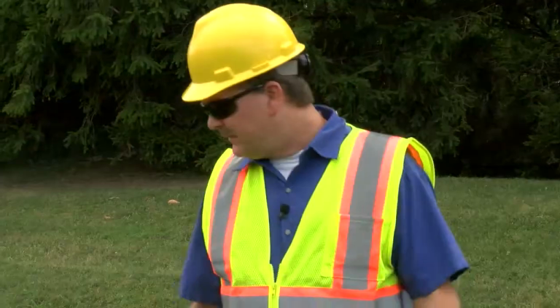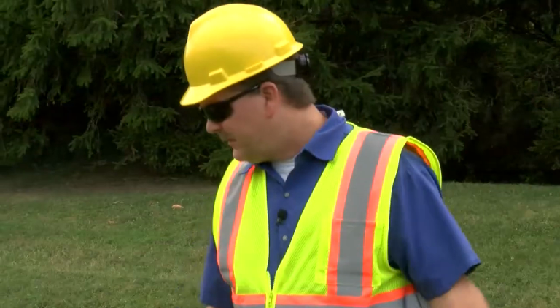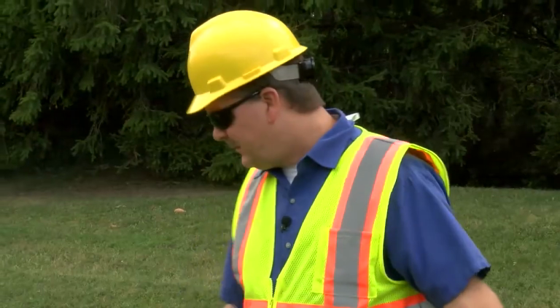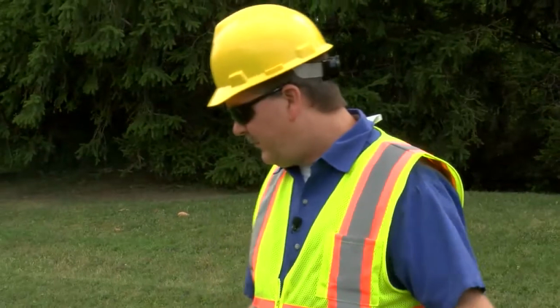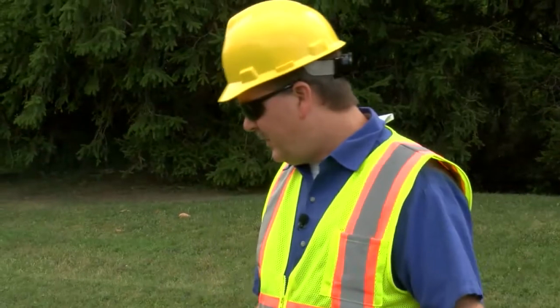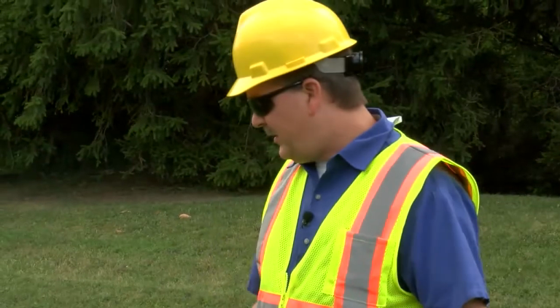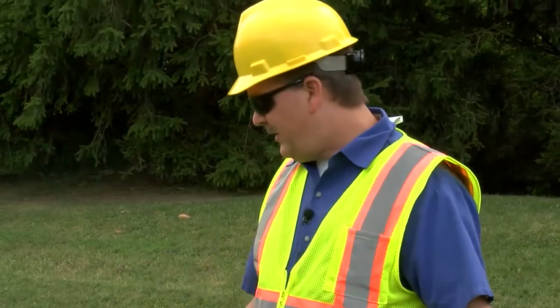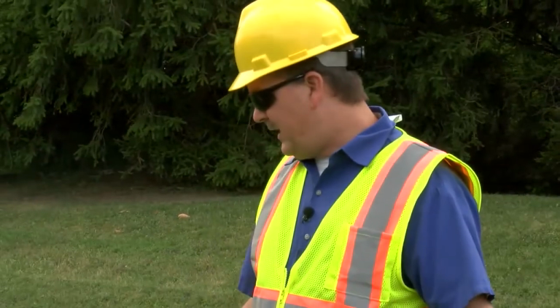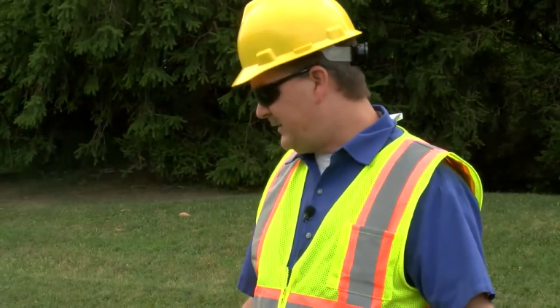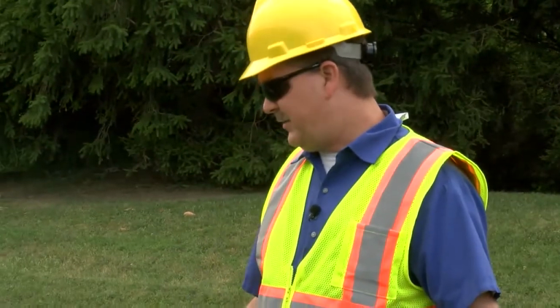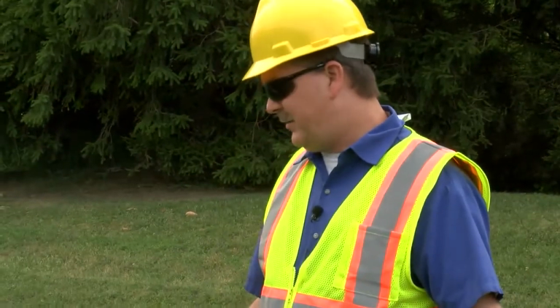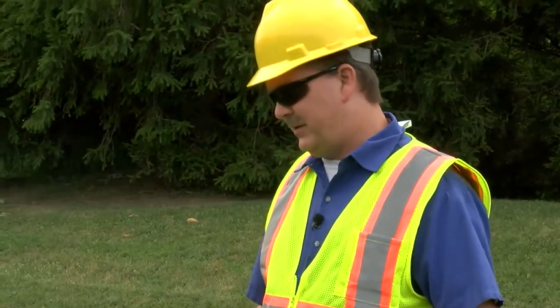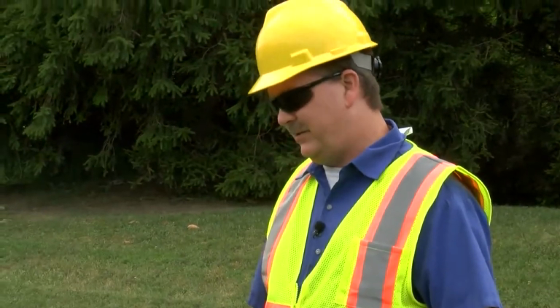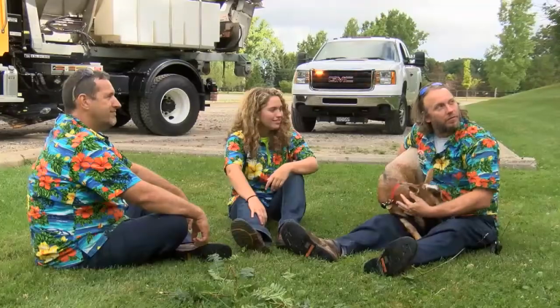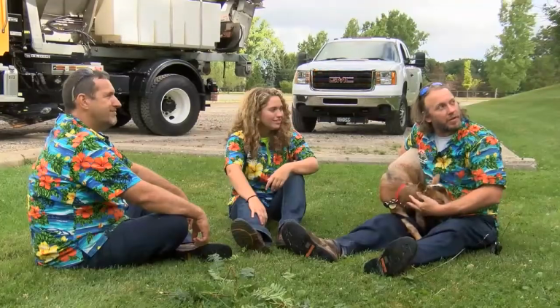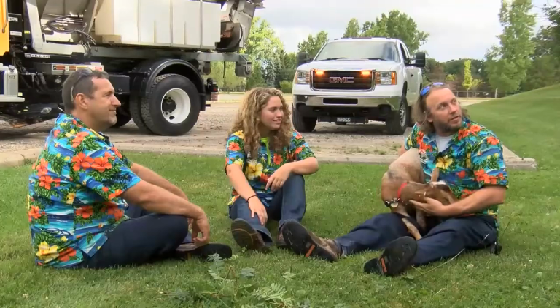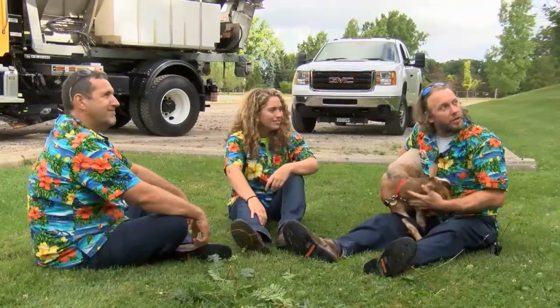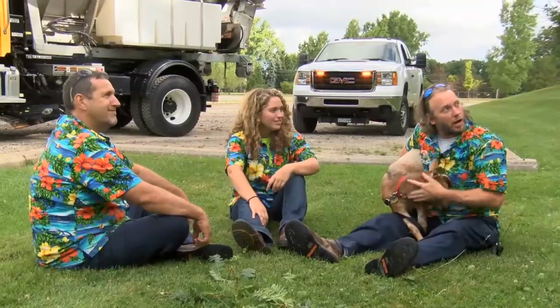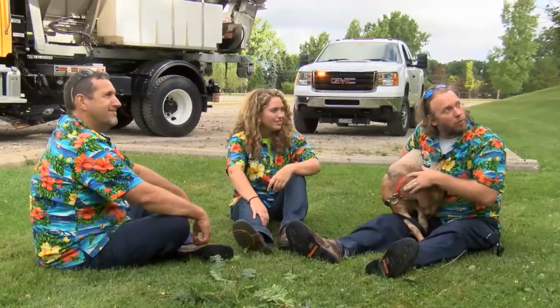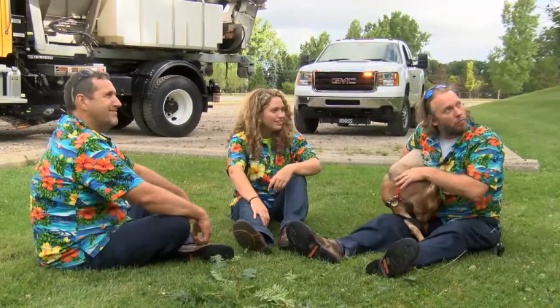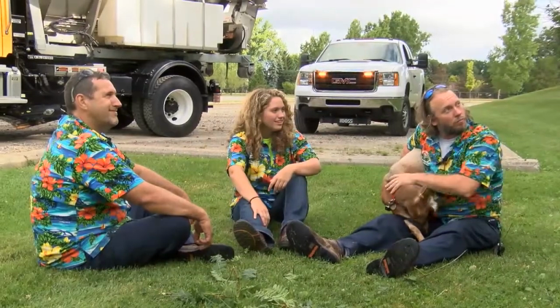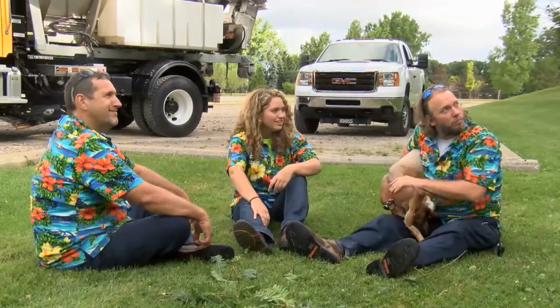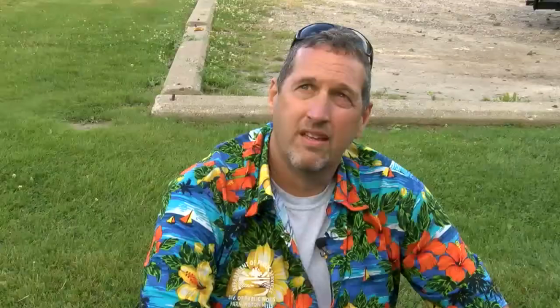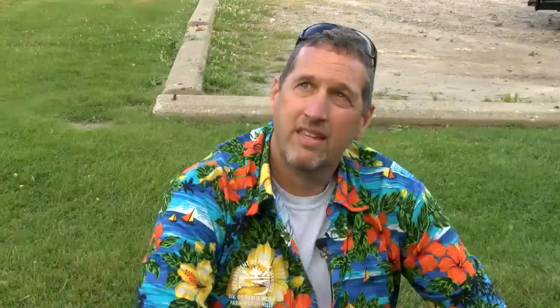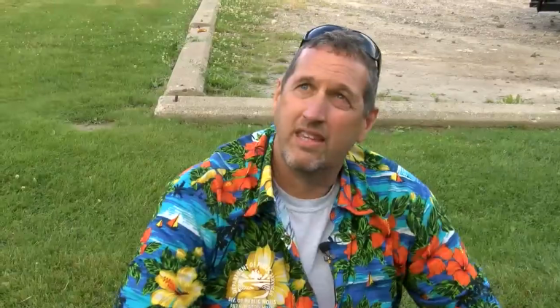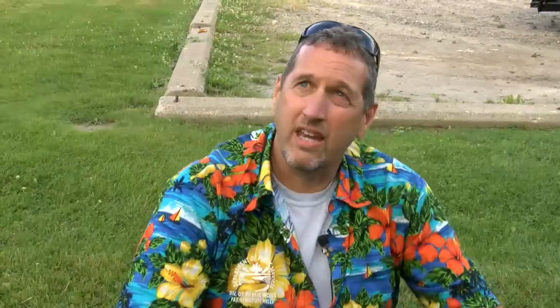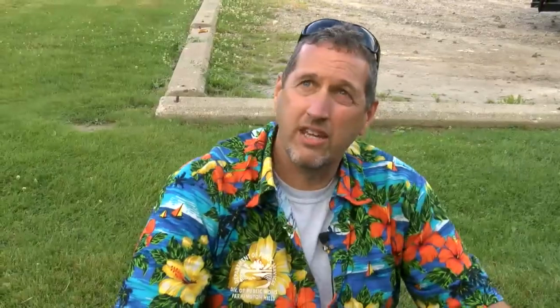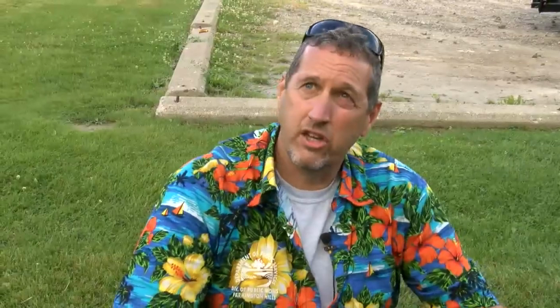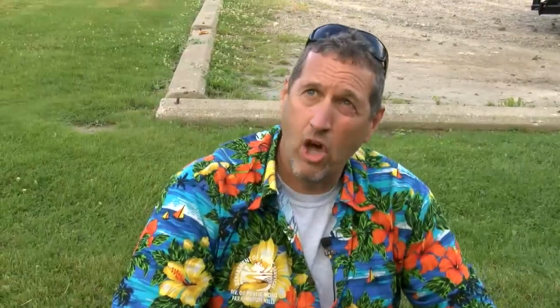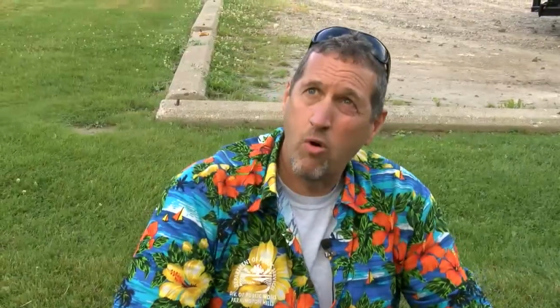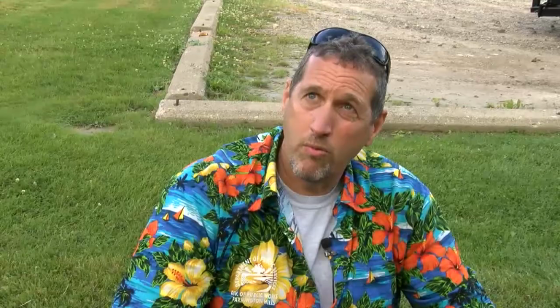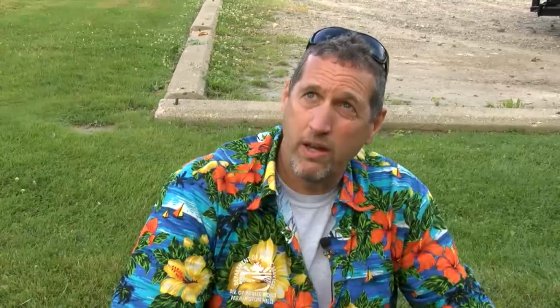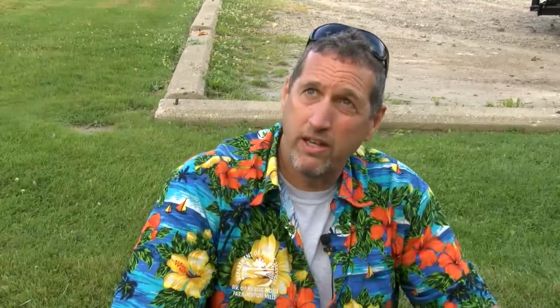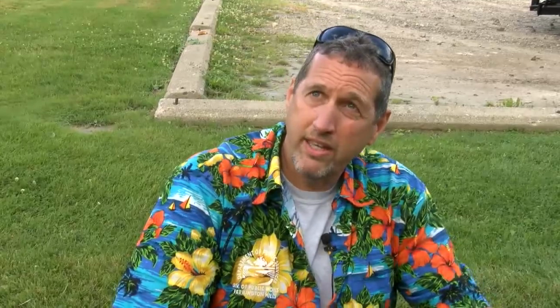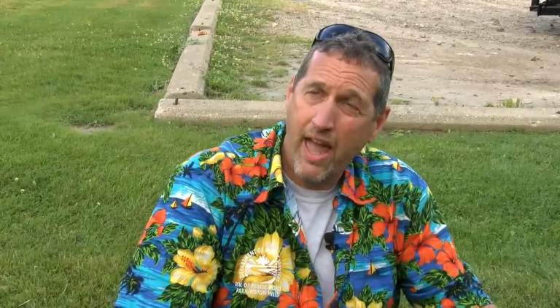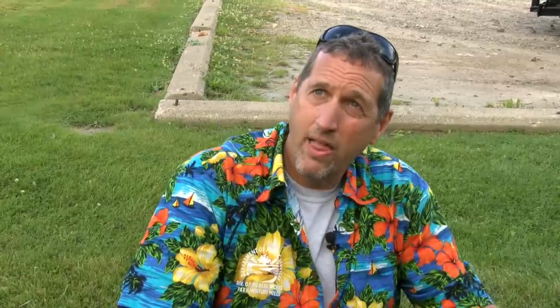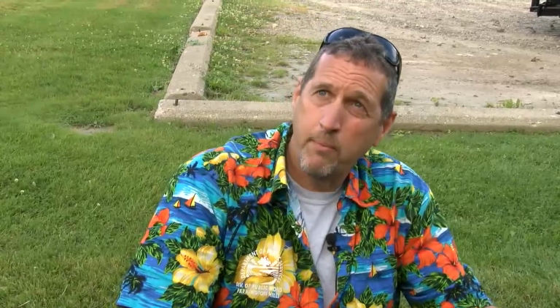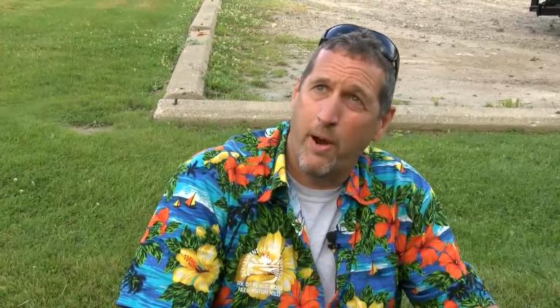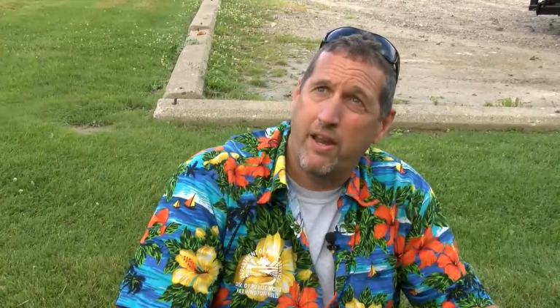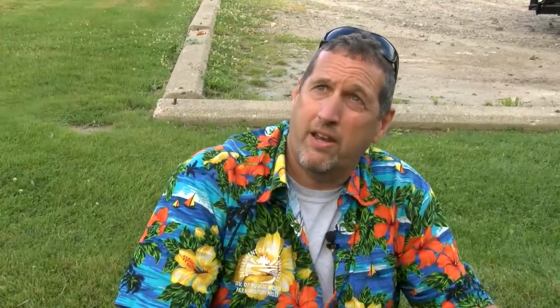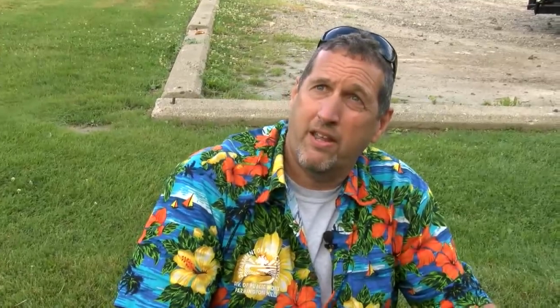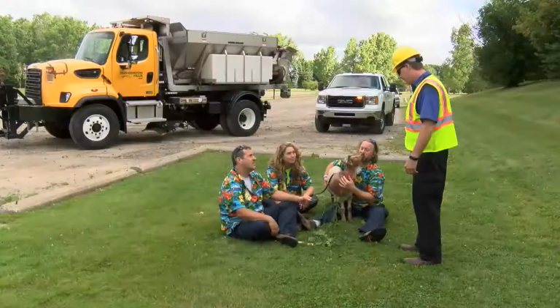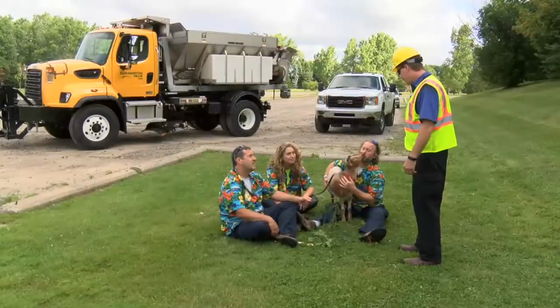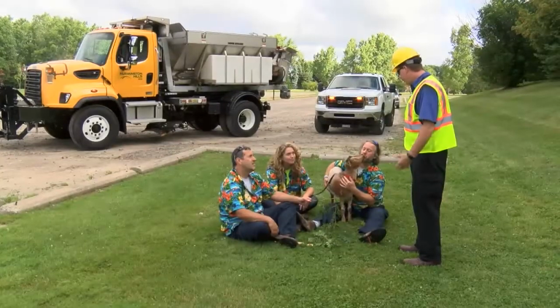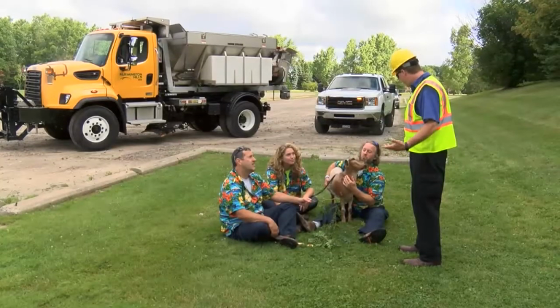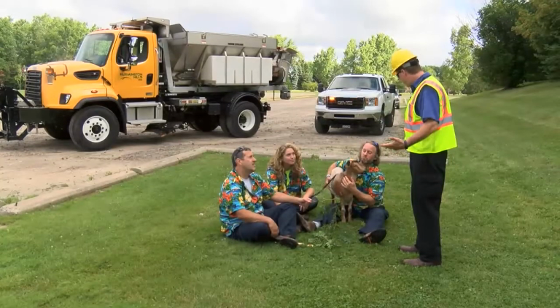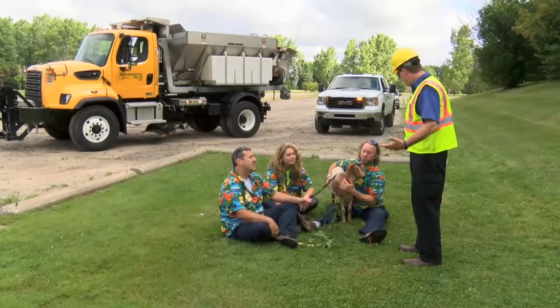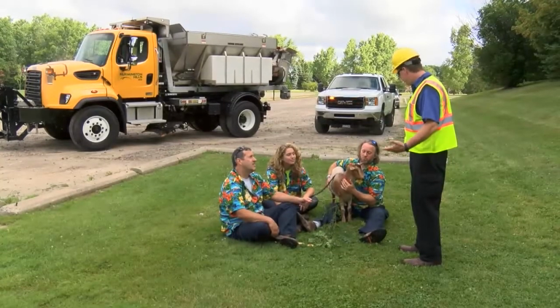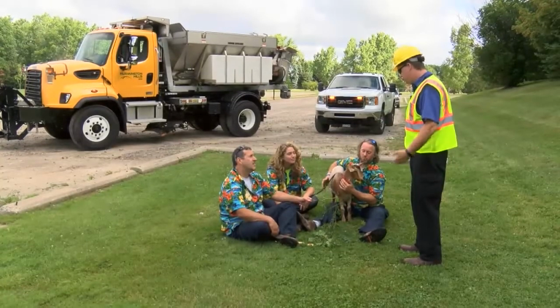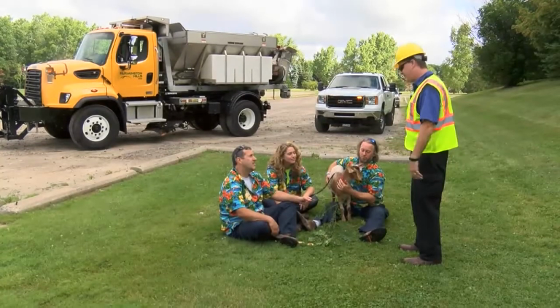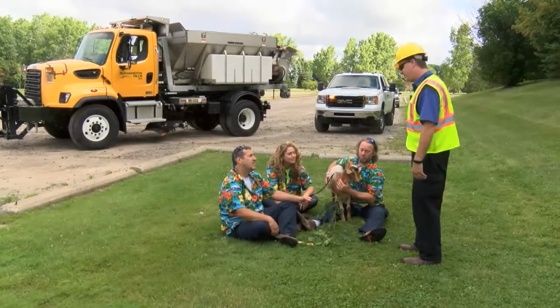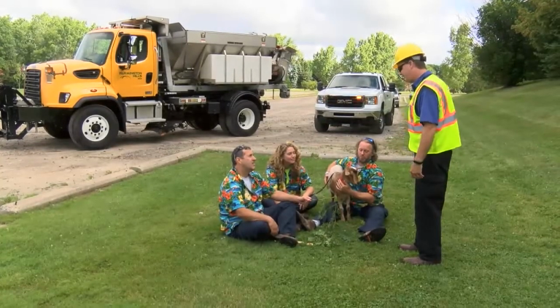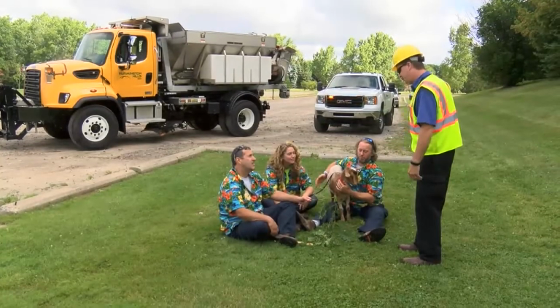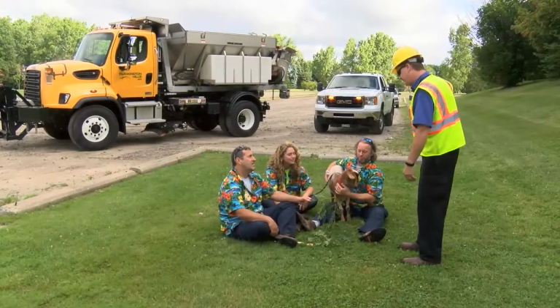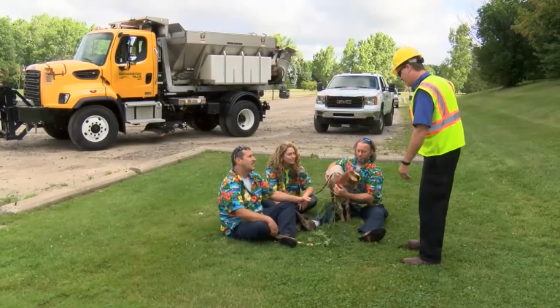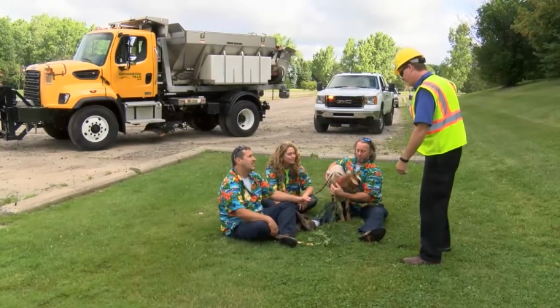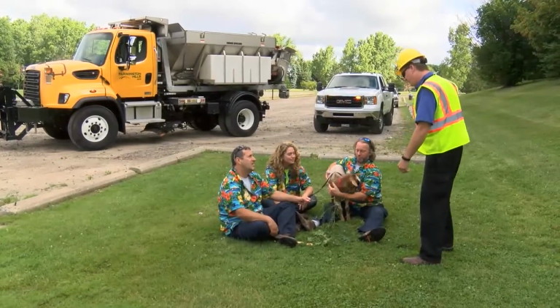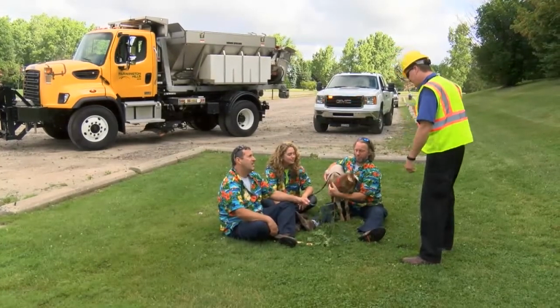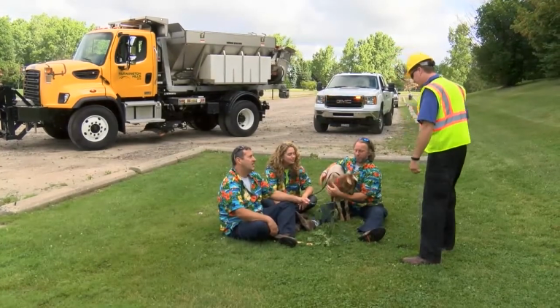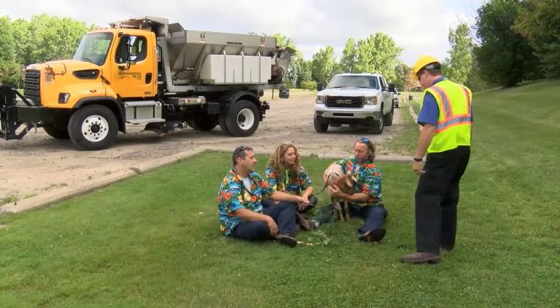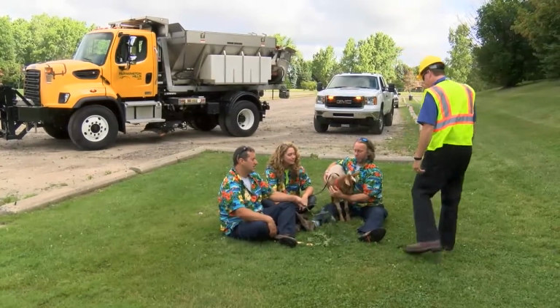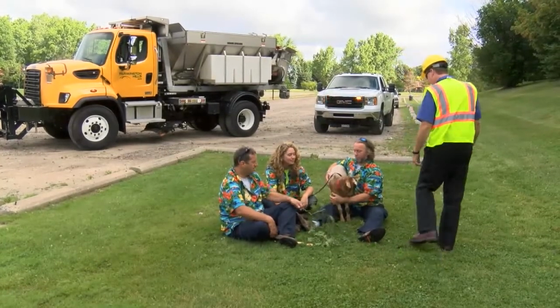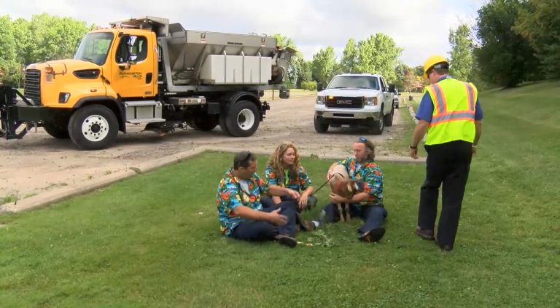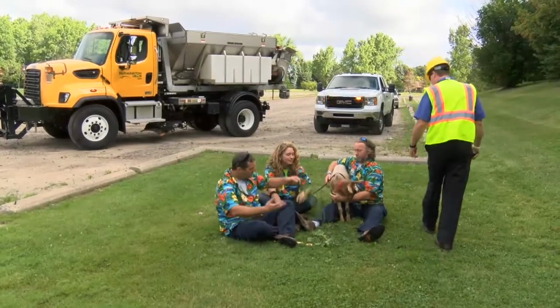What are you guys doing? Feeding the goat! Getting the goat ready to calibrate! Okay, so let's go!